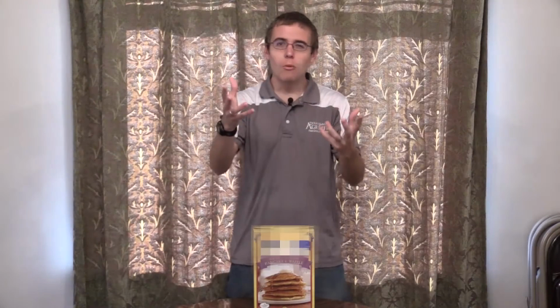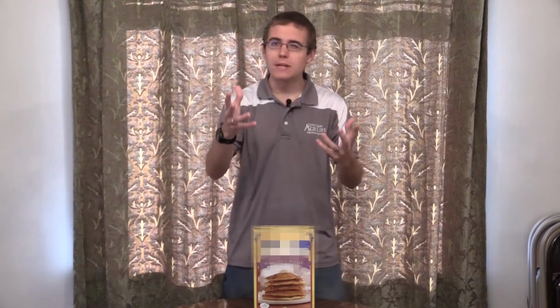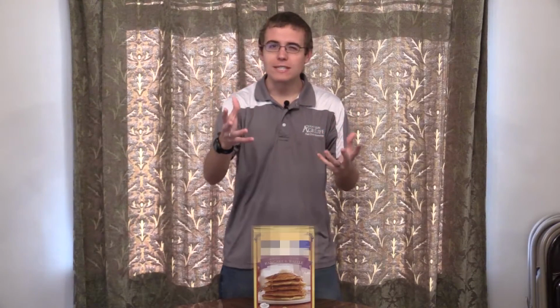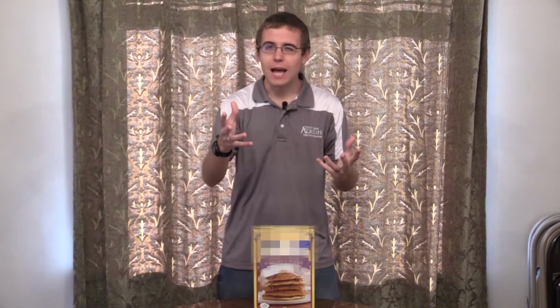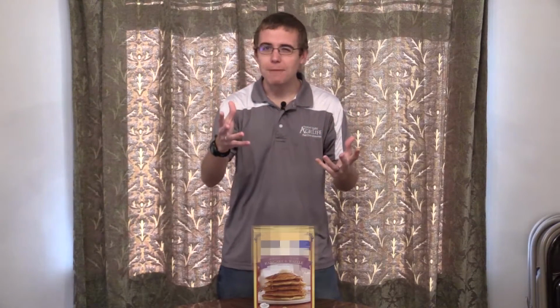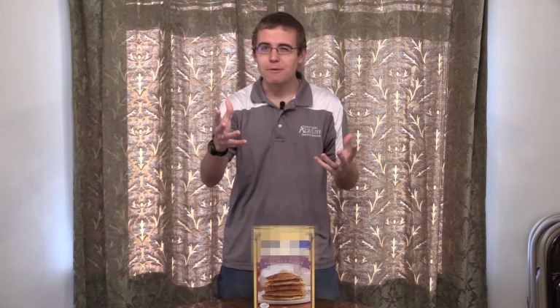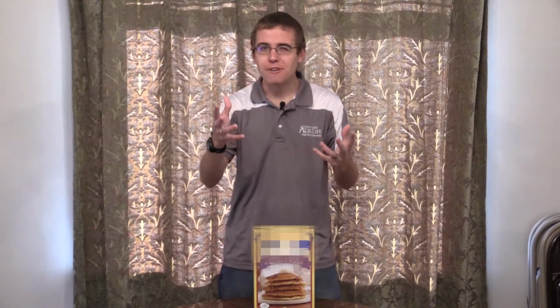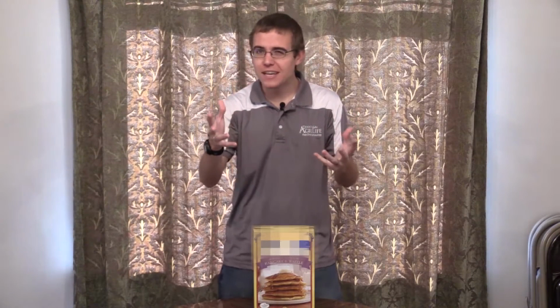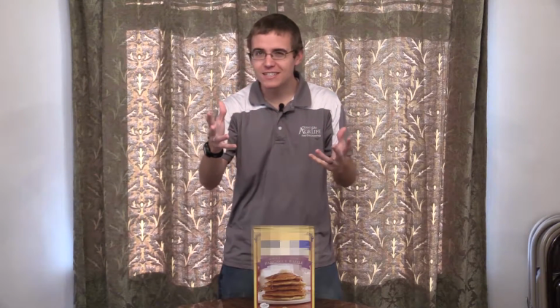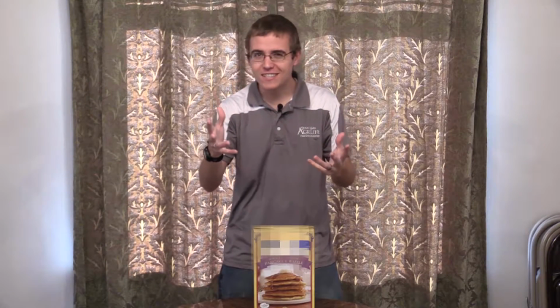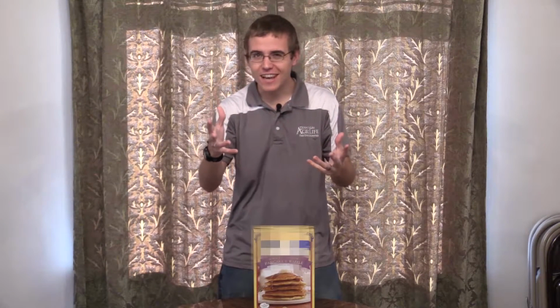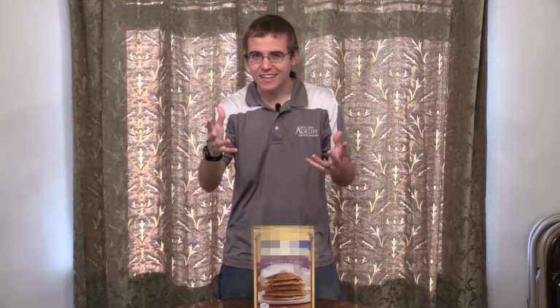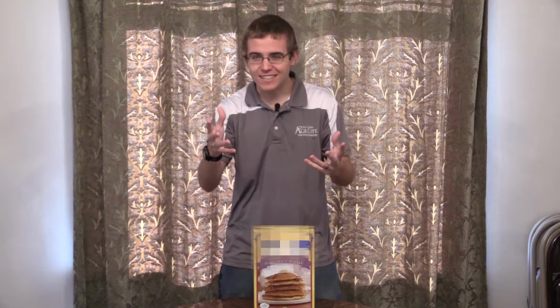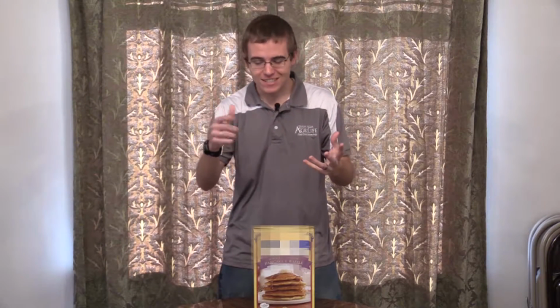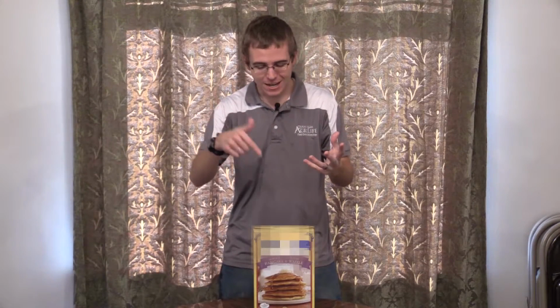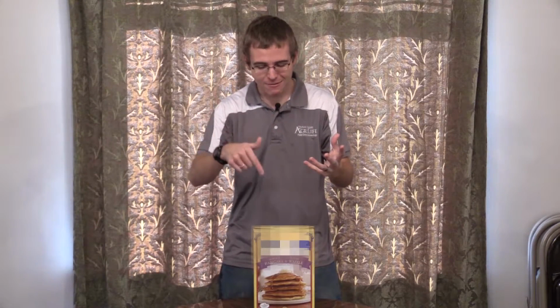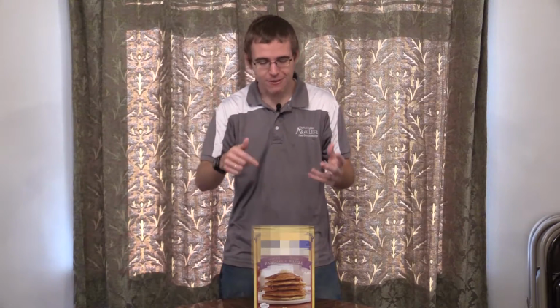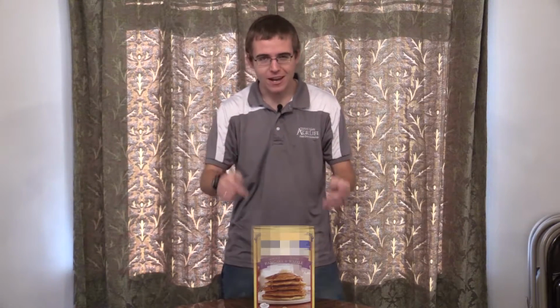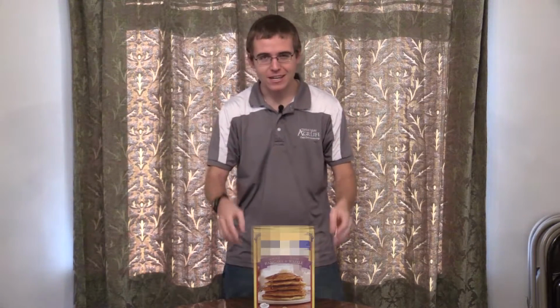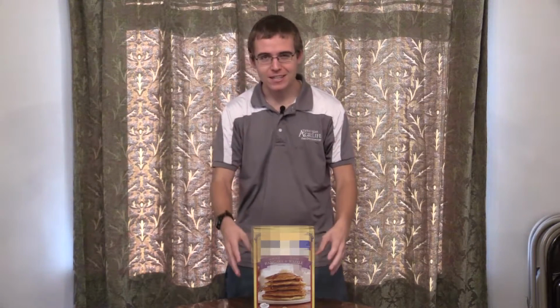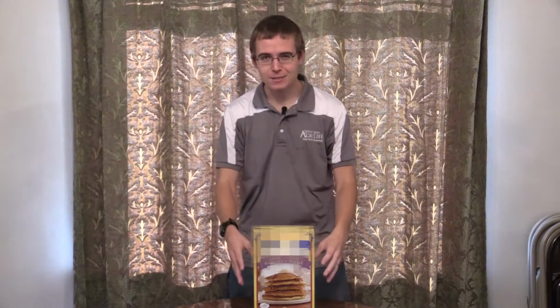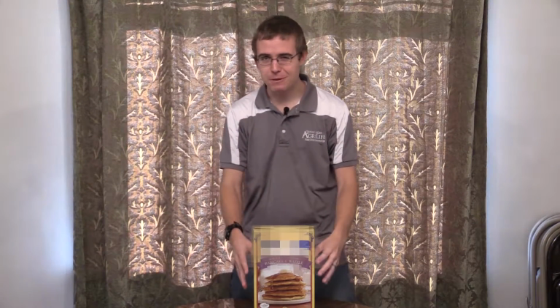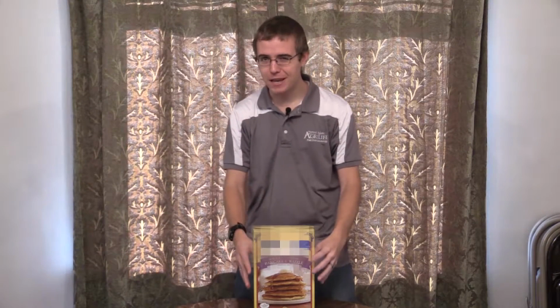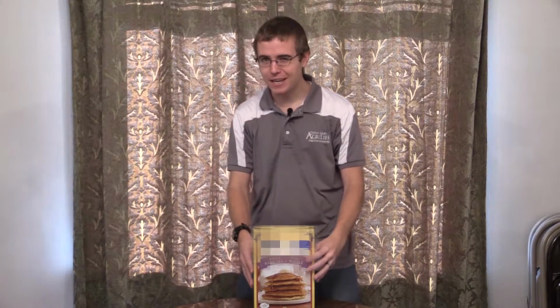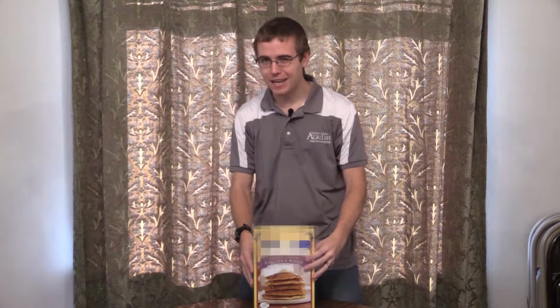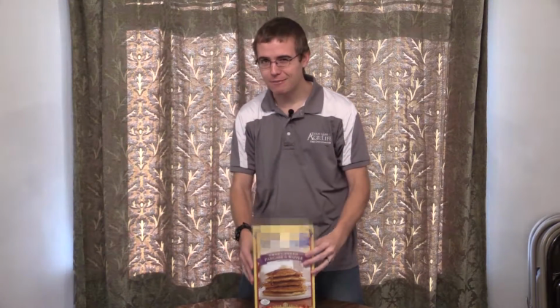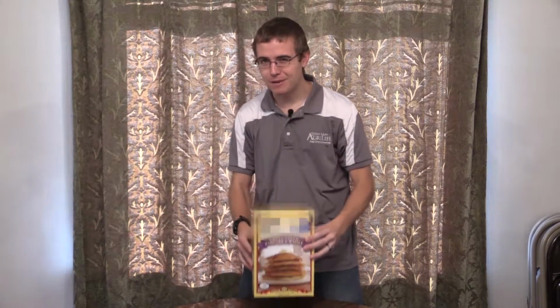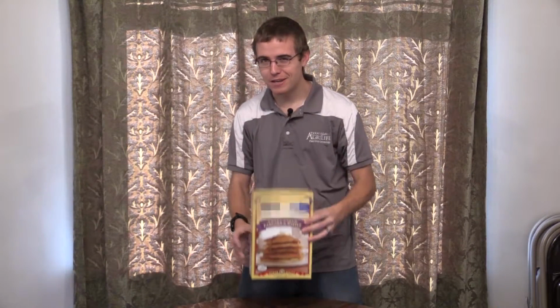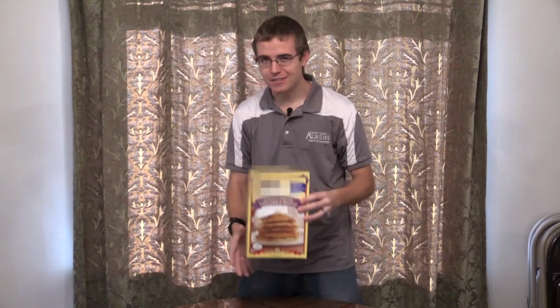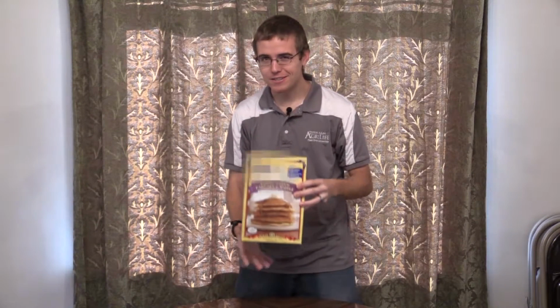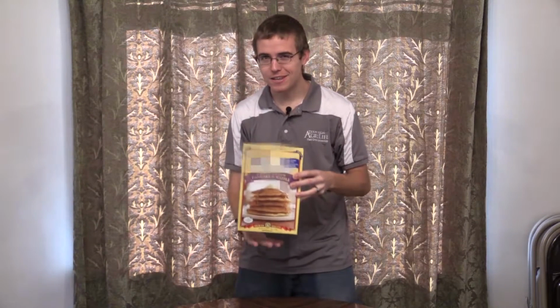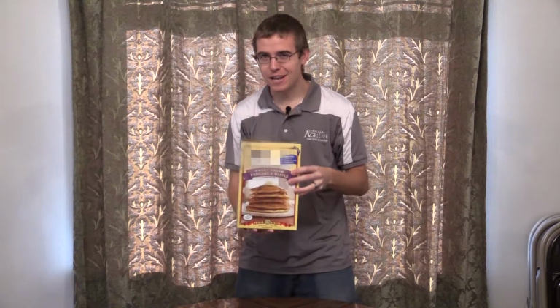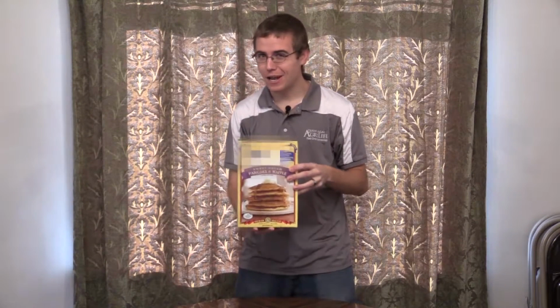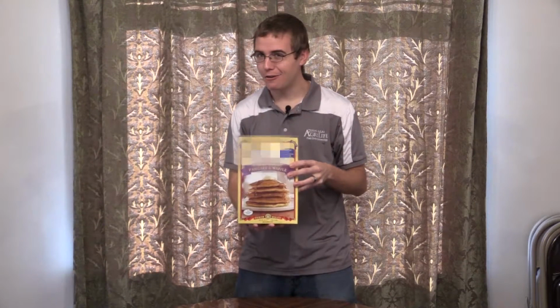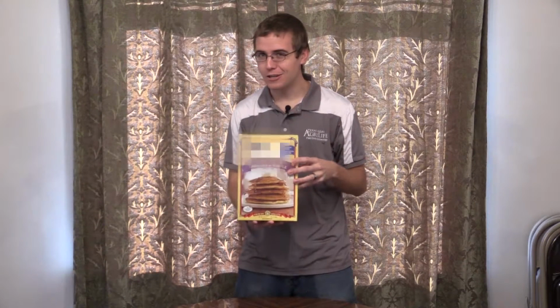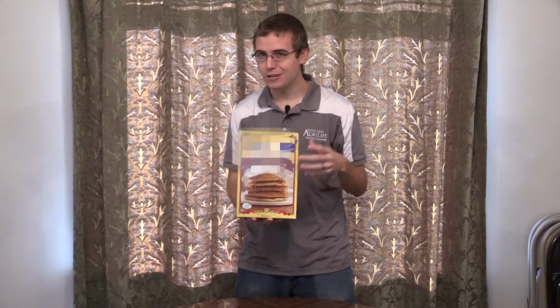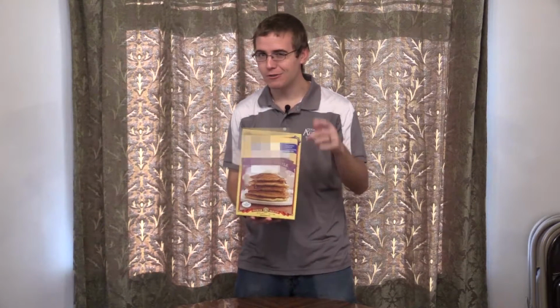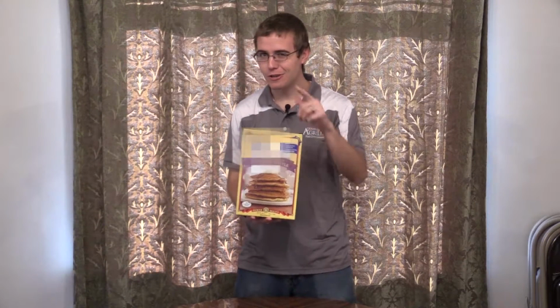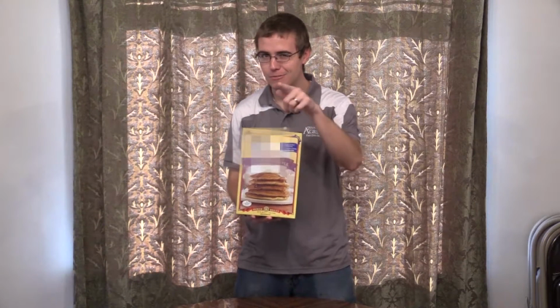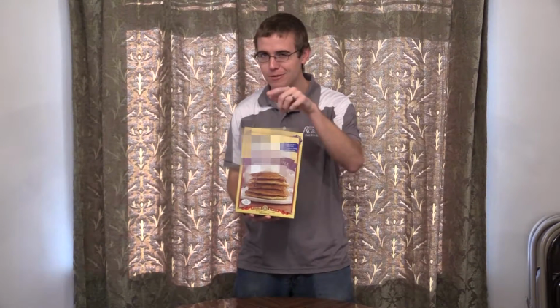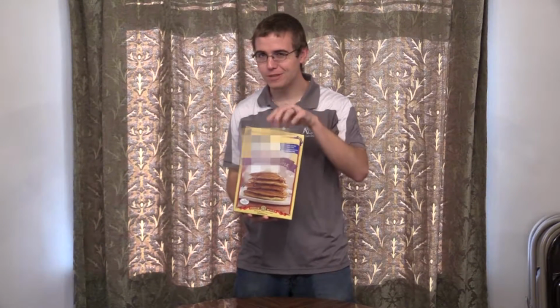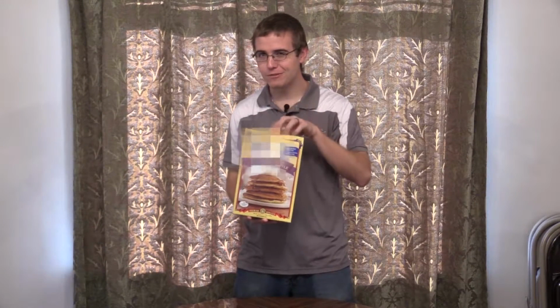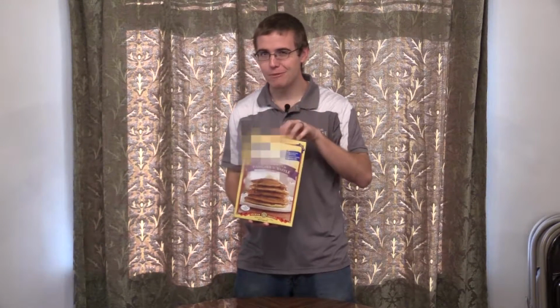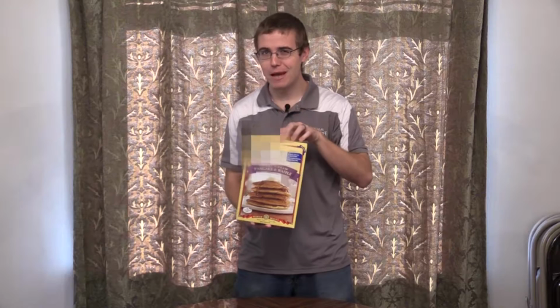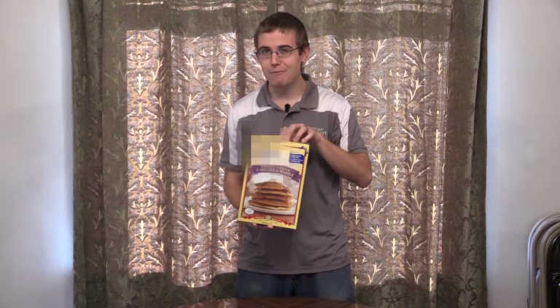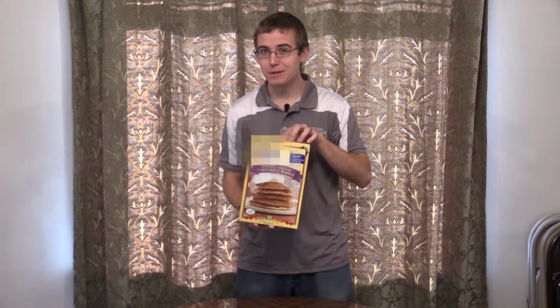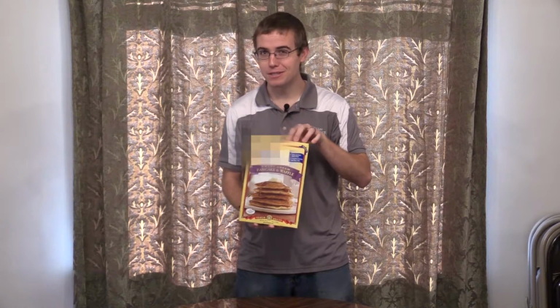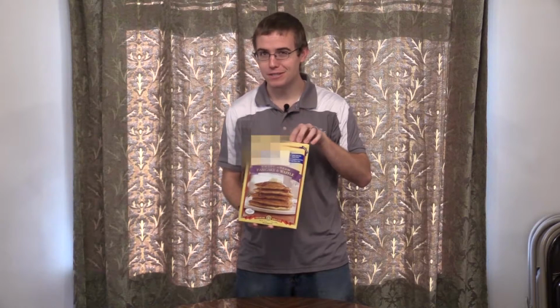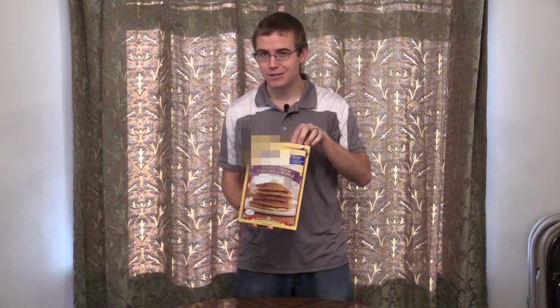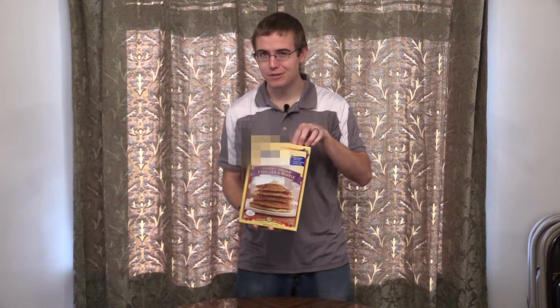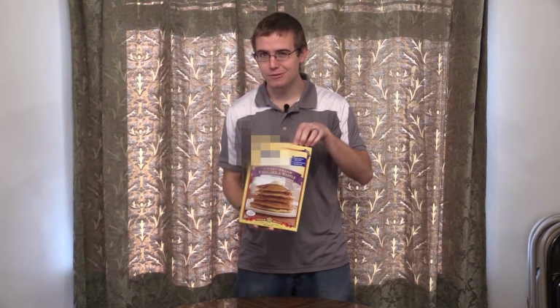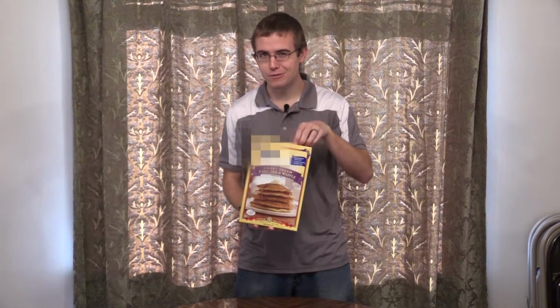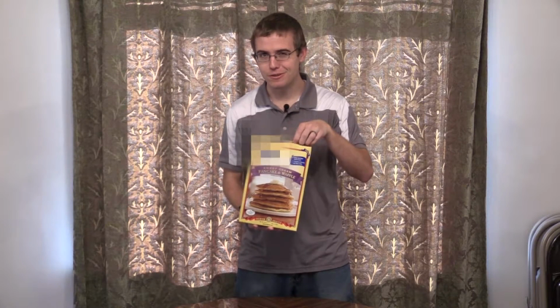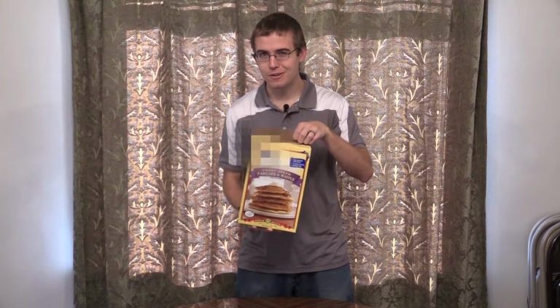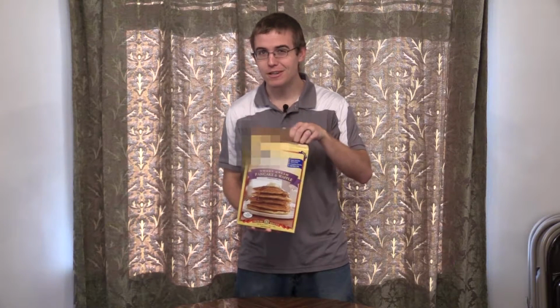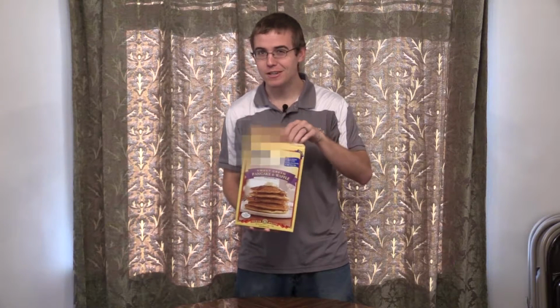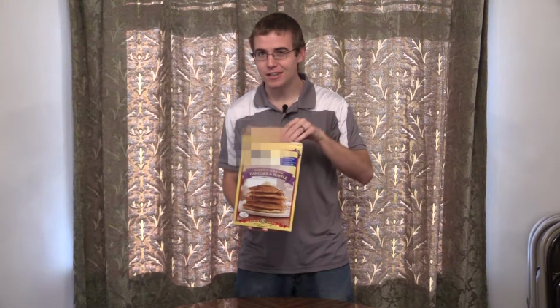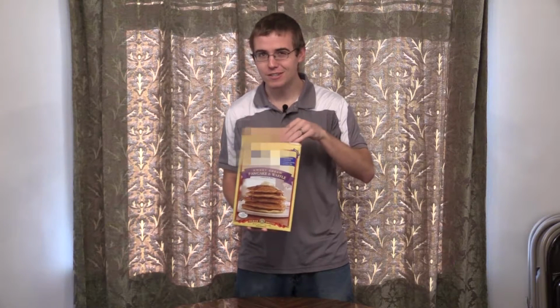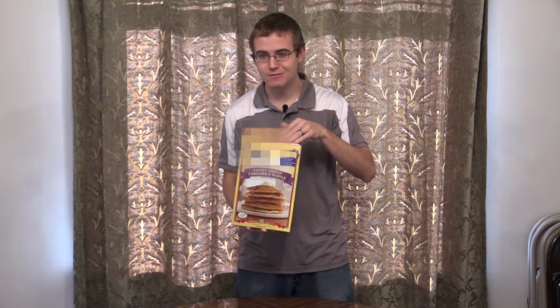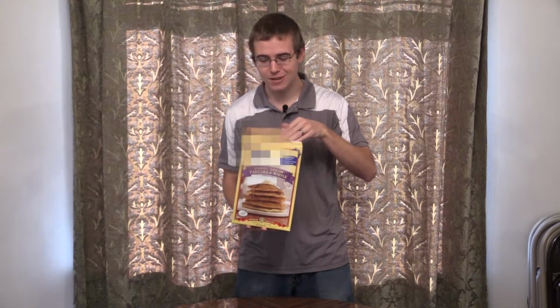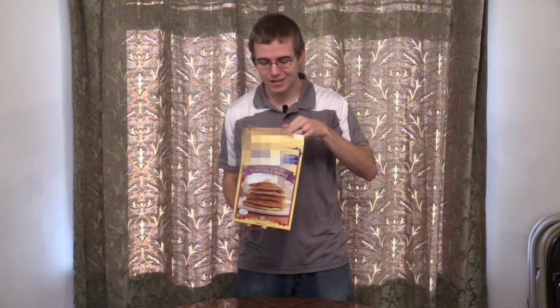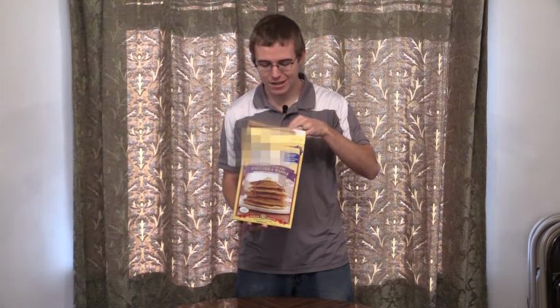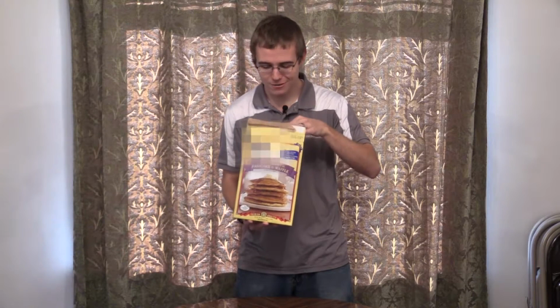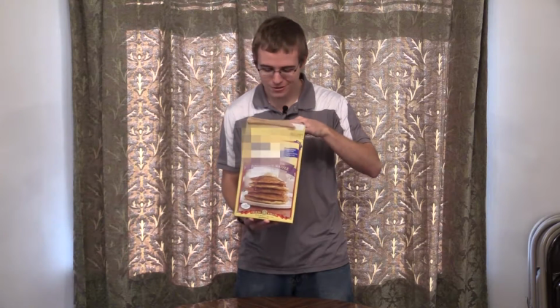What type of insect did I find in this pancake mix, and how can you keep this from happening to you? Let's find out.